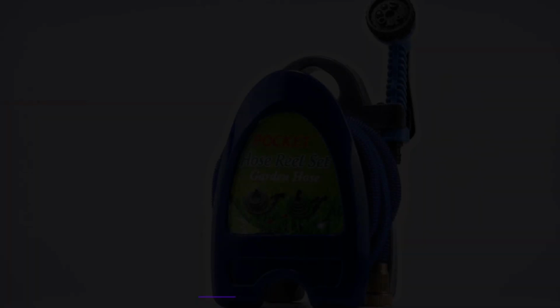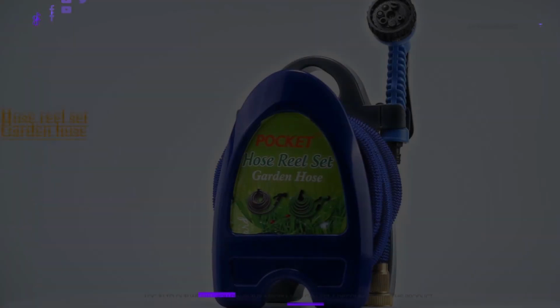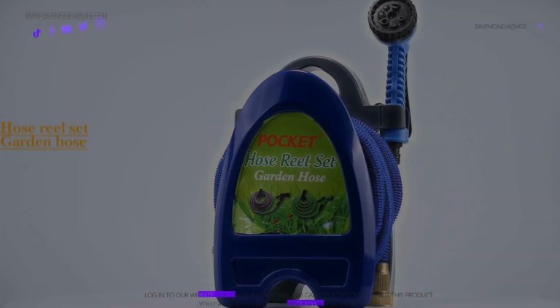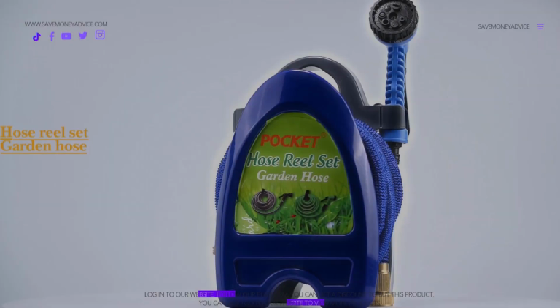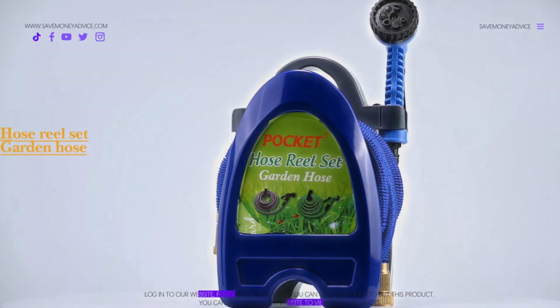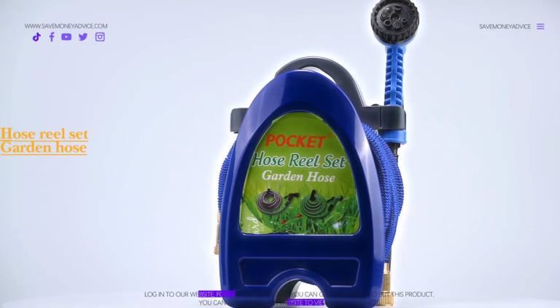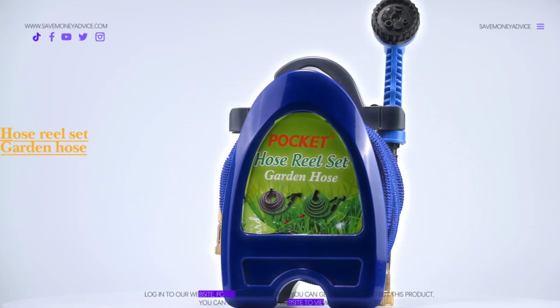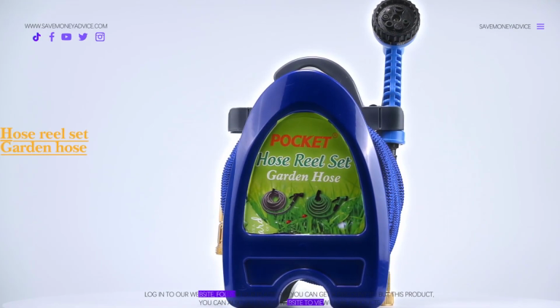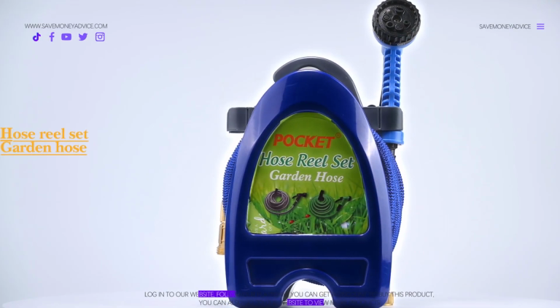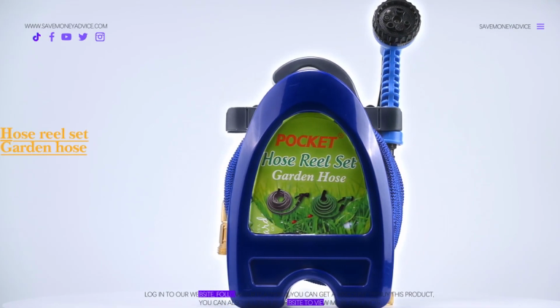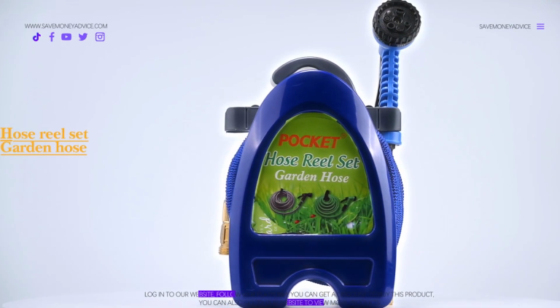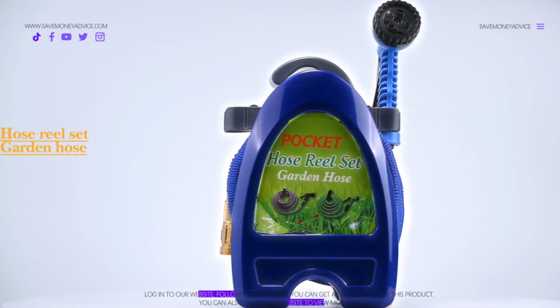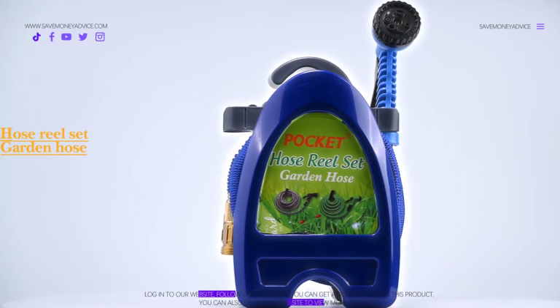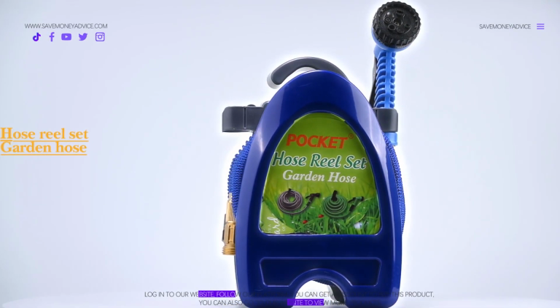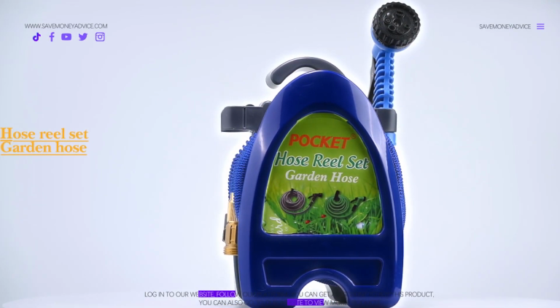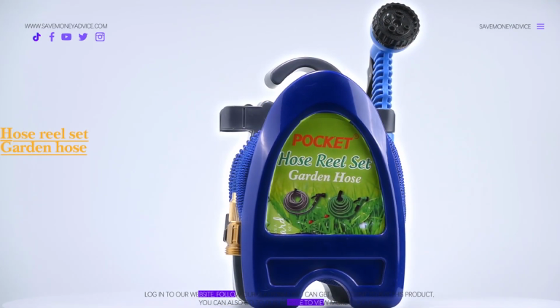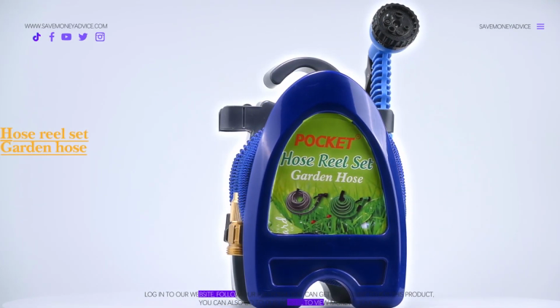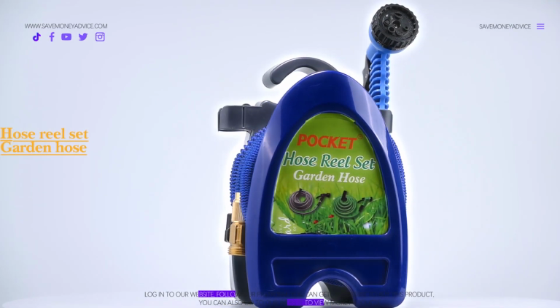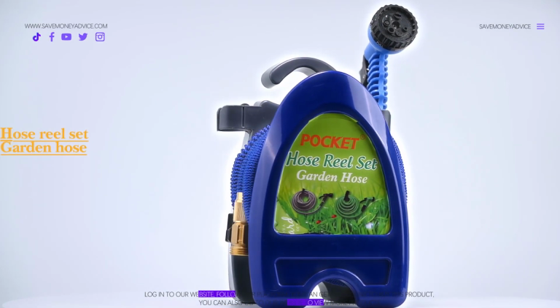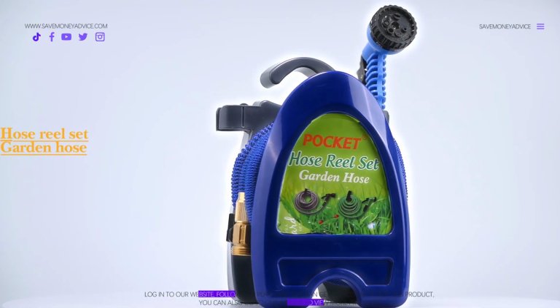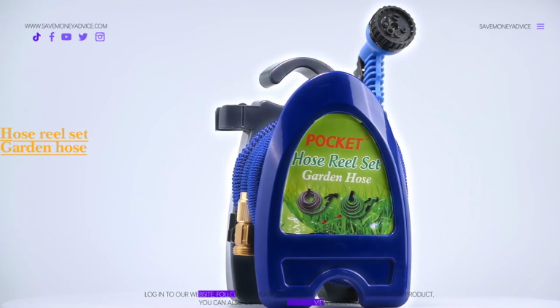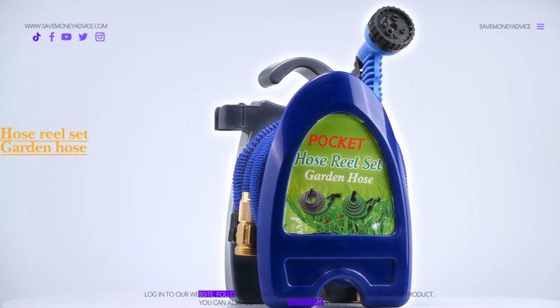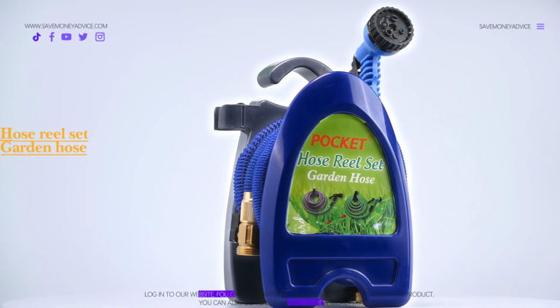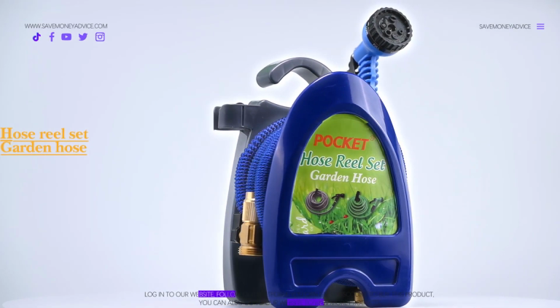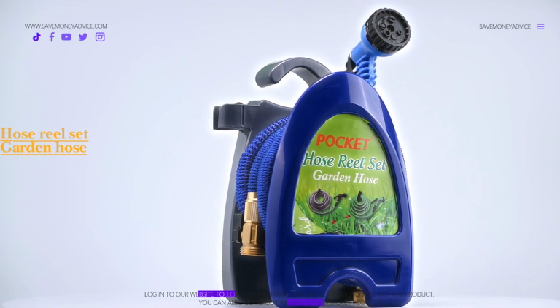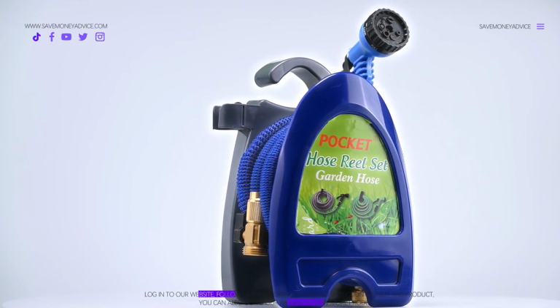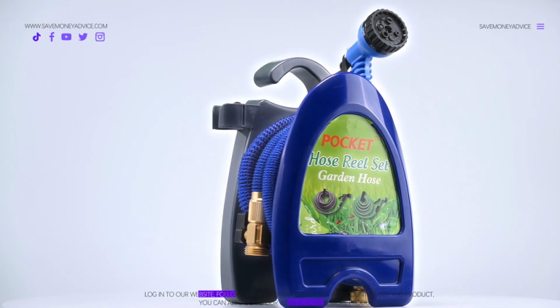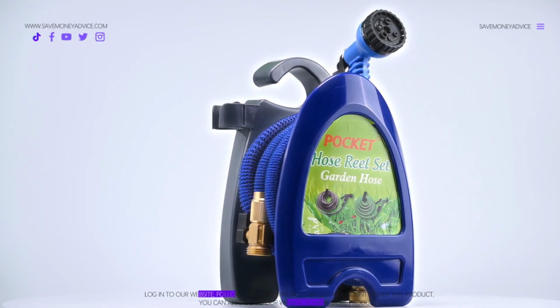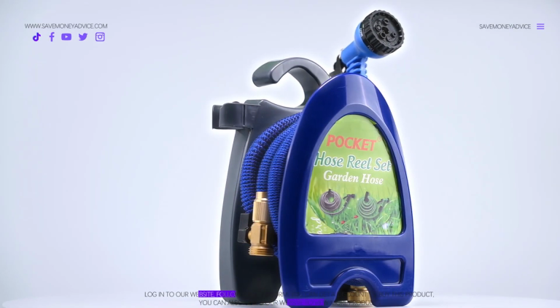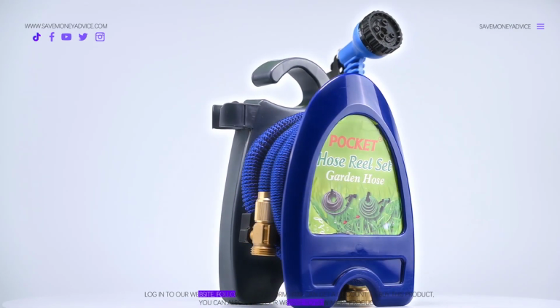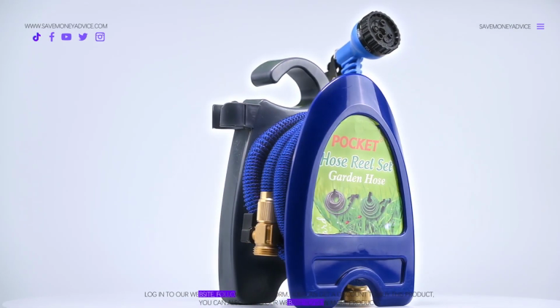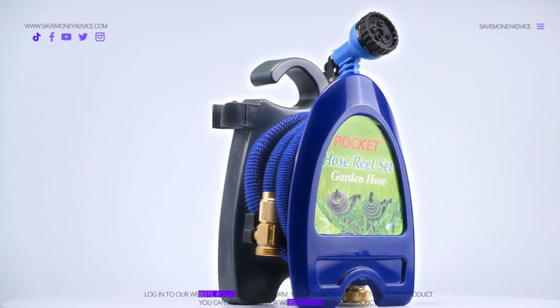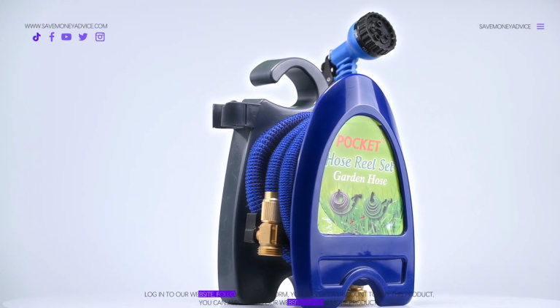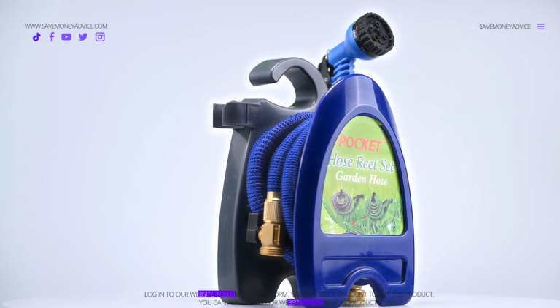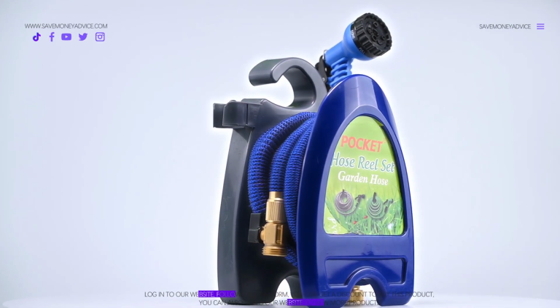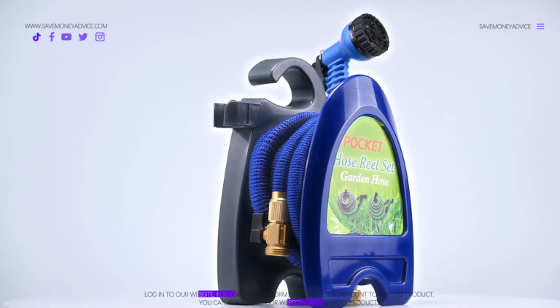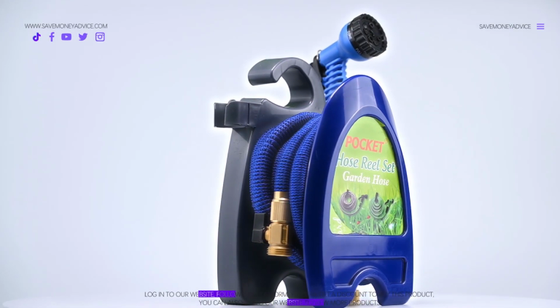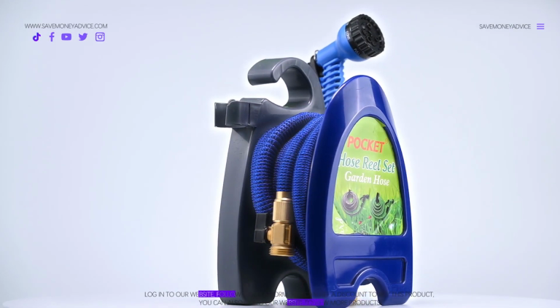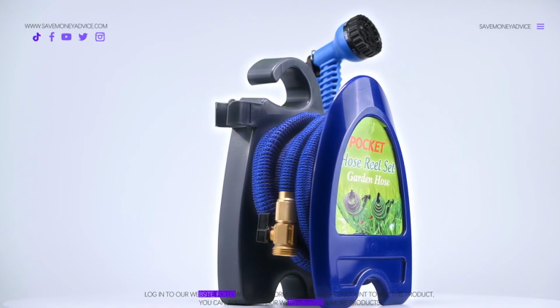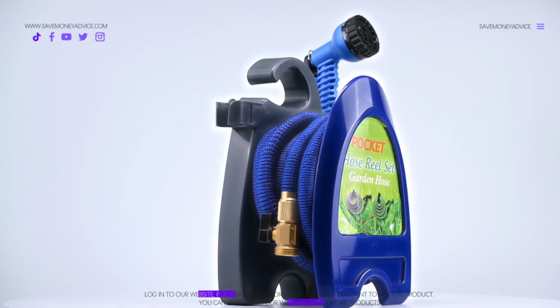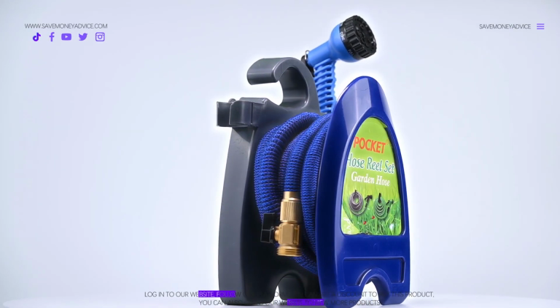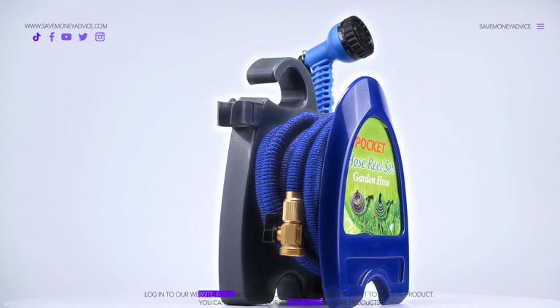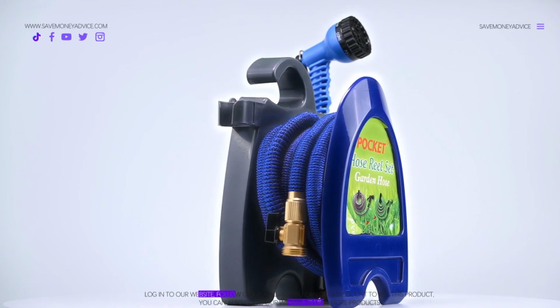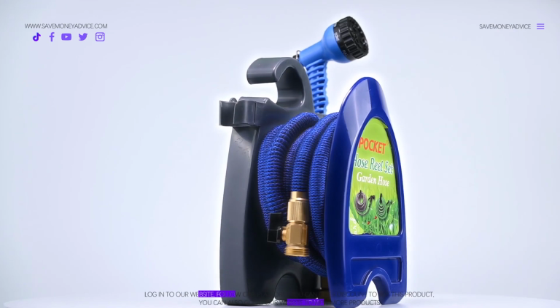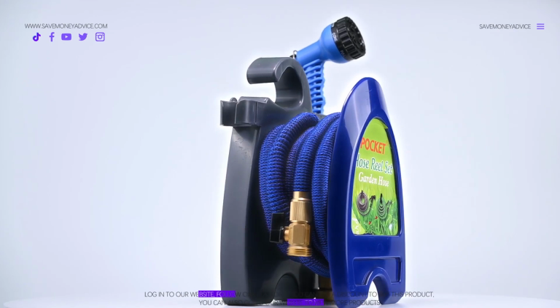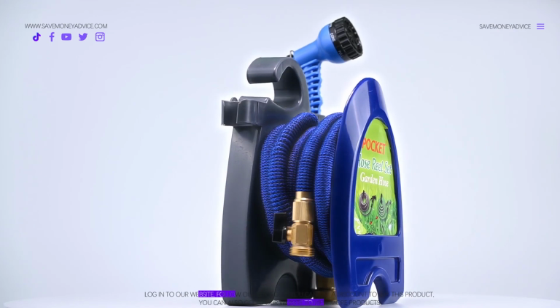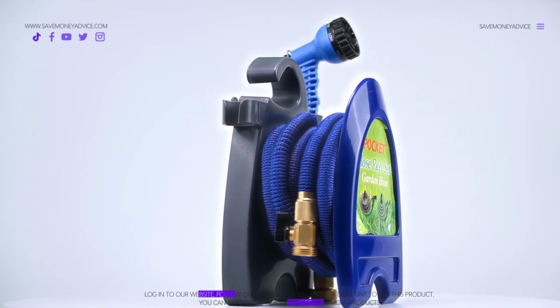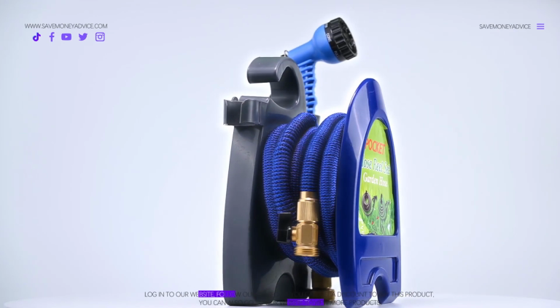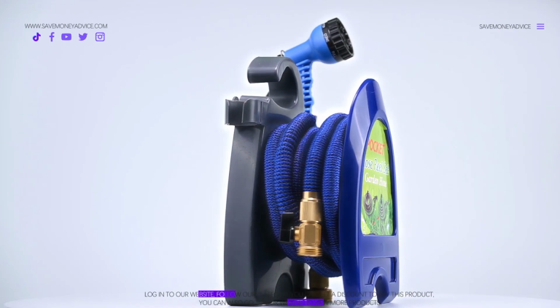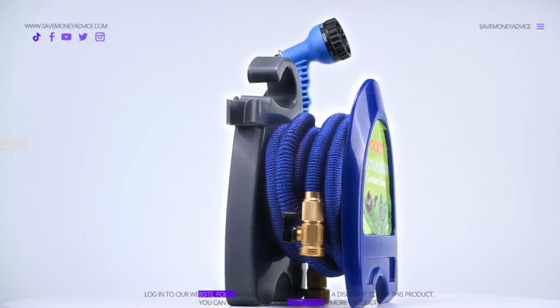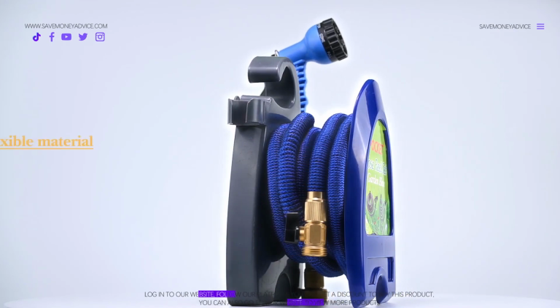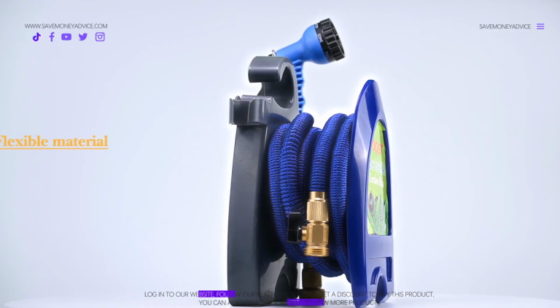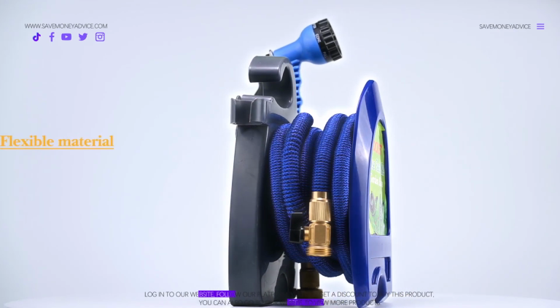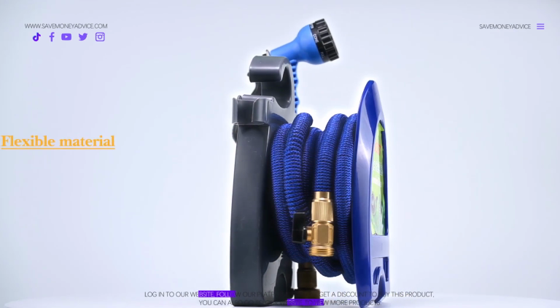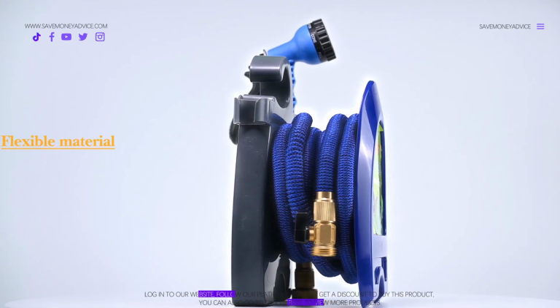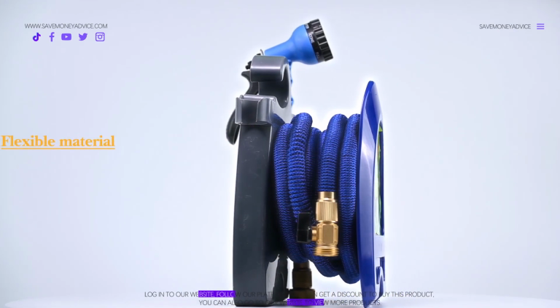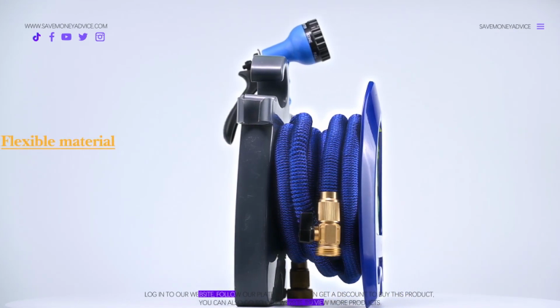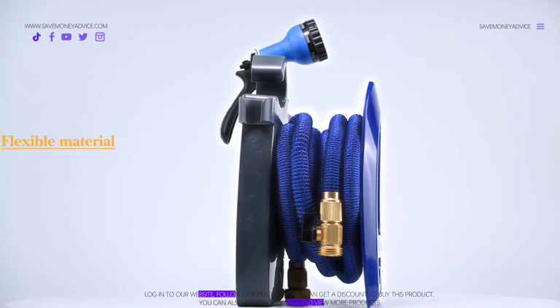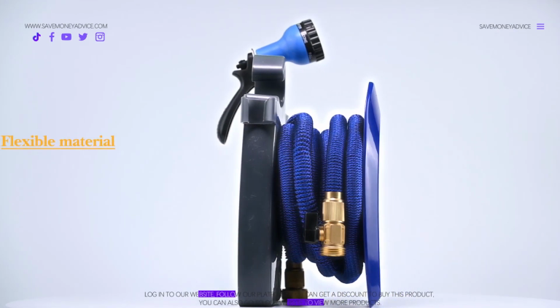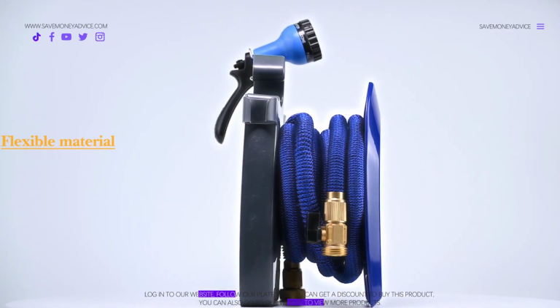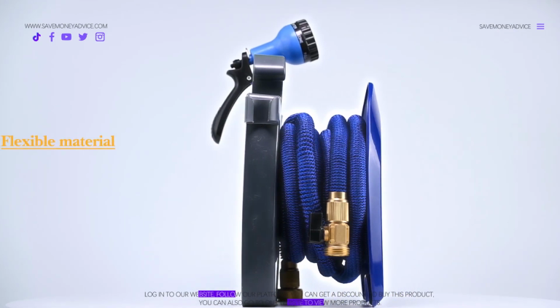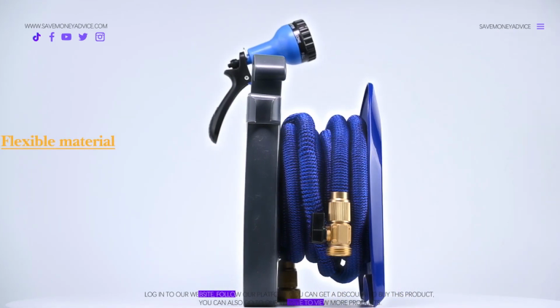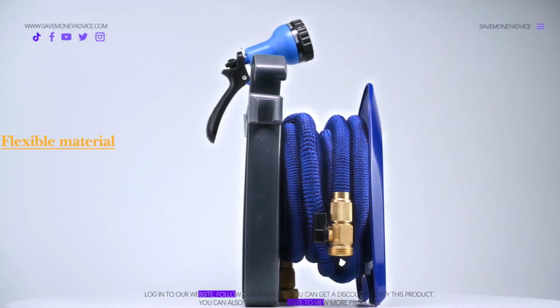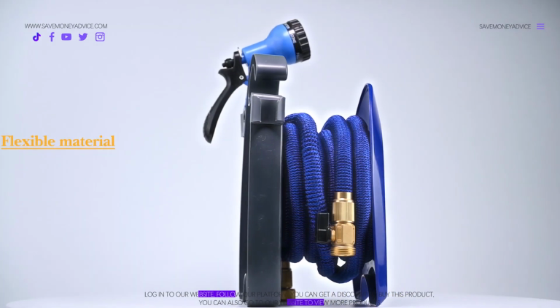The hose reel set is quite flexible. The product is made up of prime quality. It has flexible material.